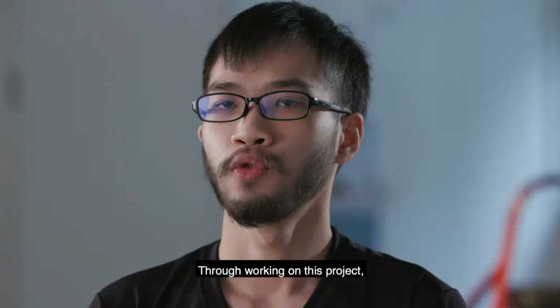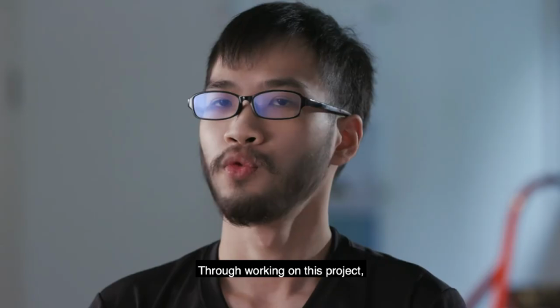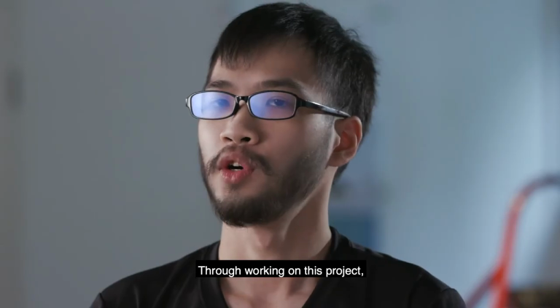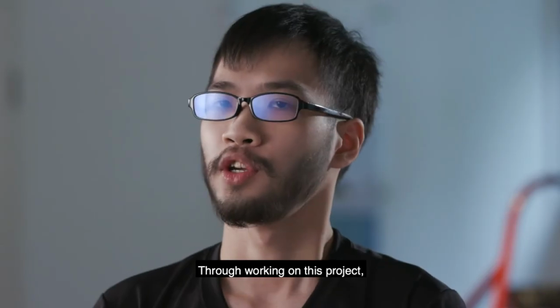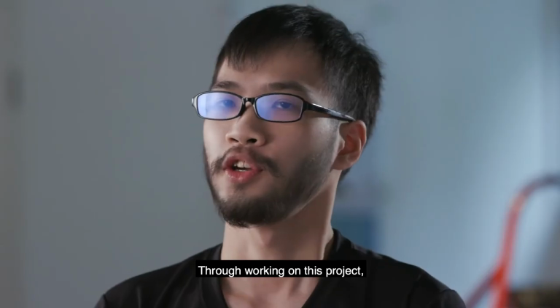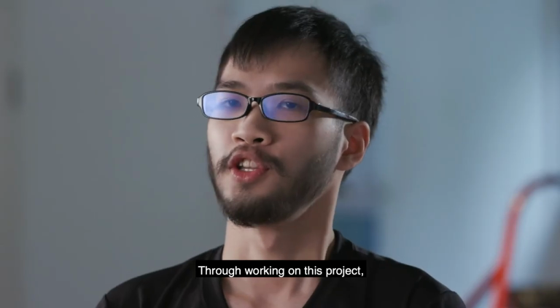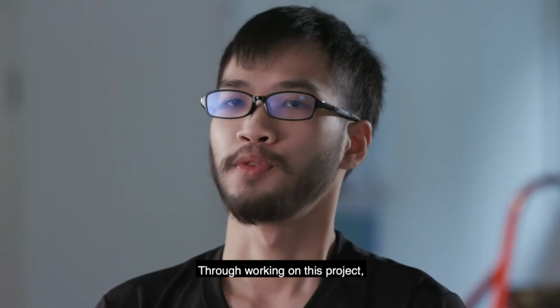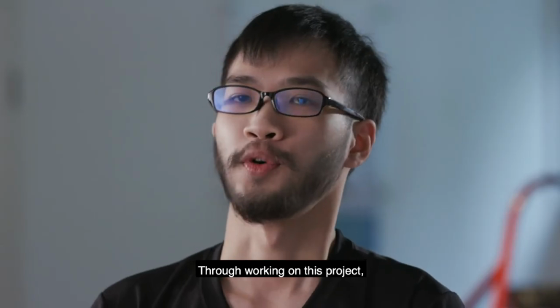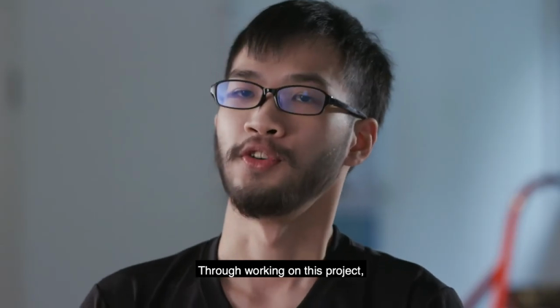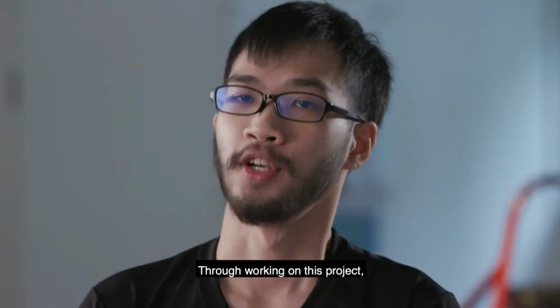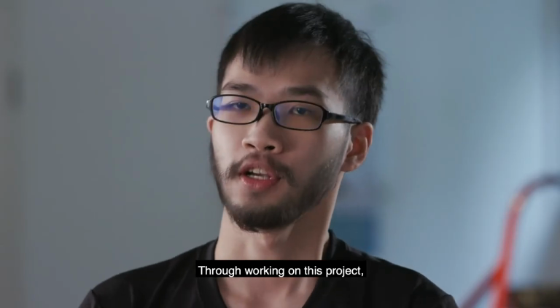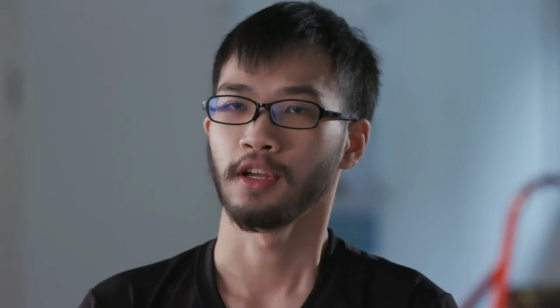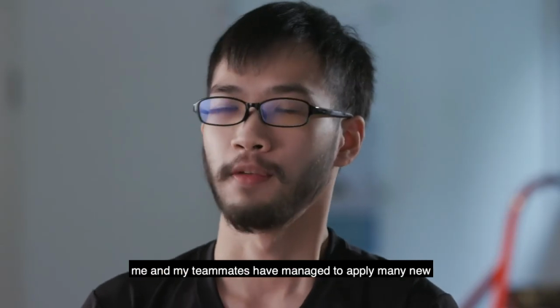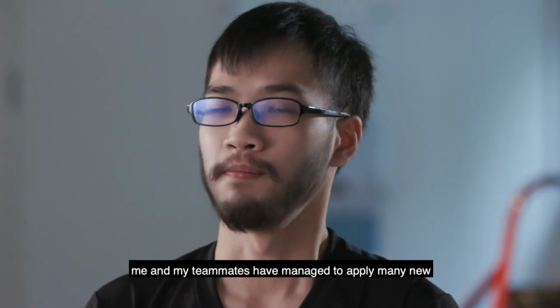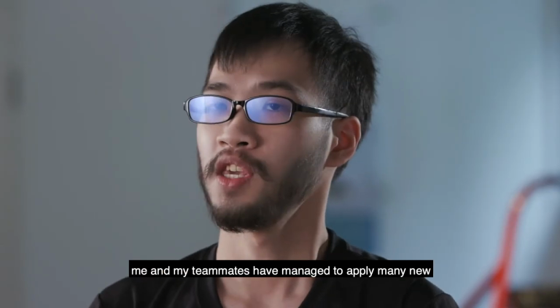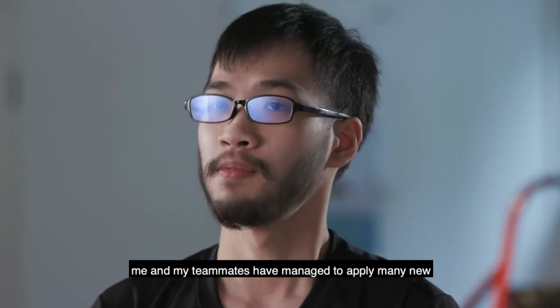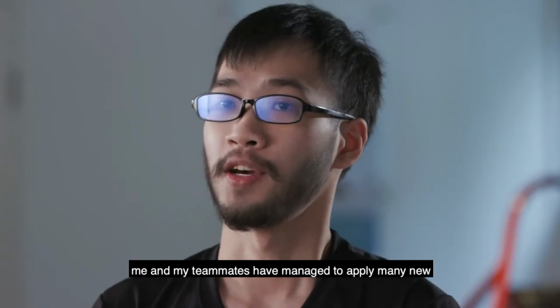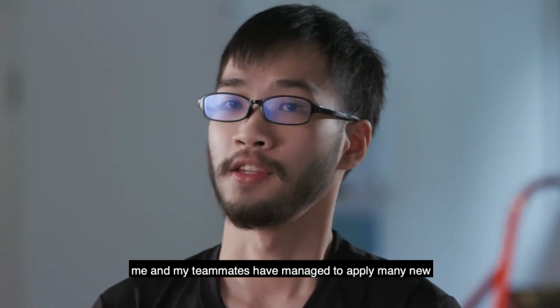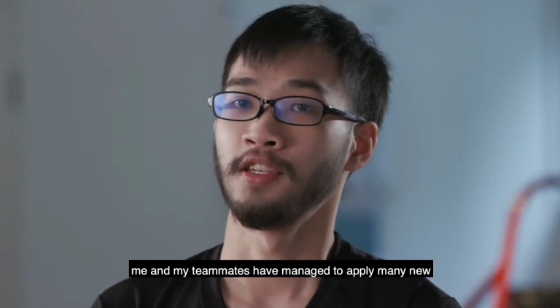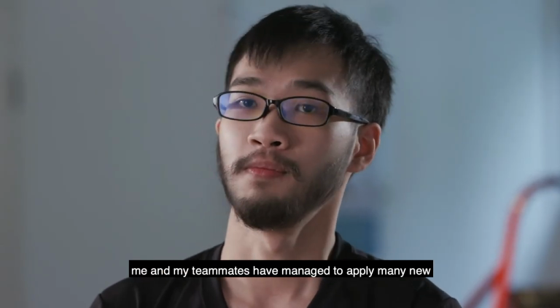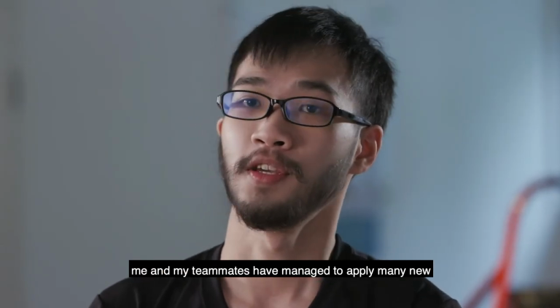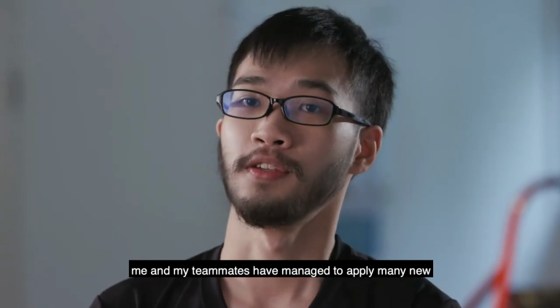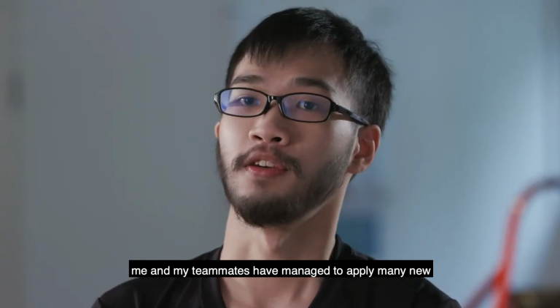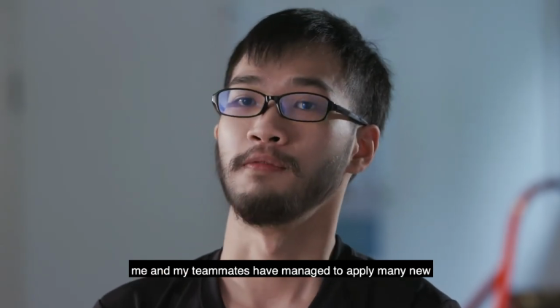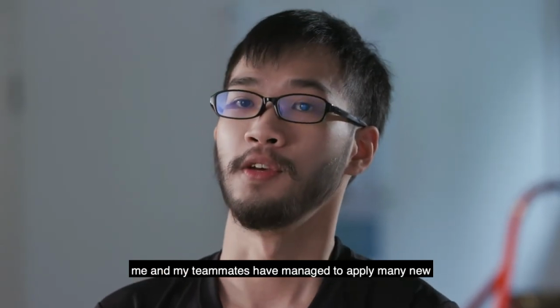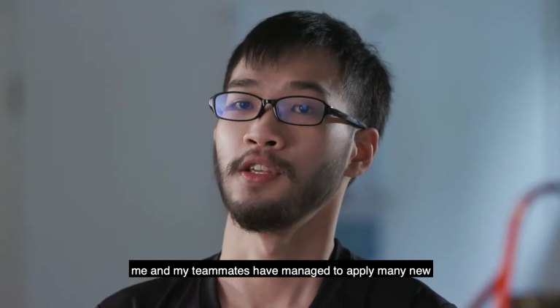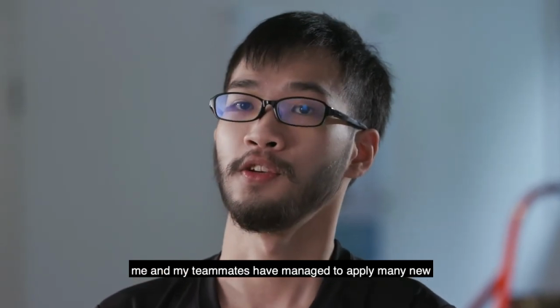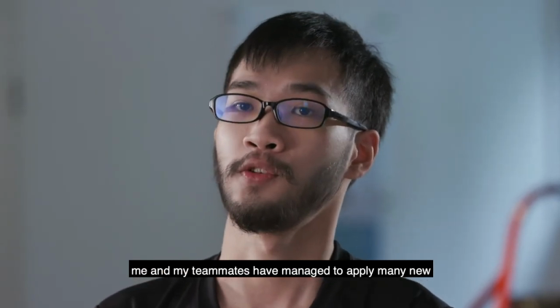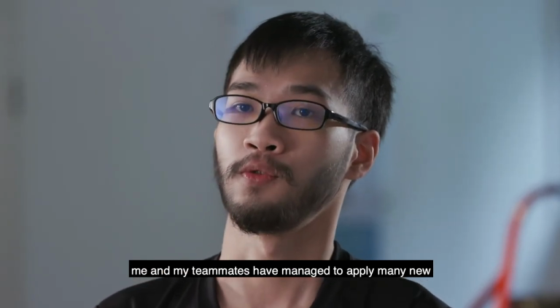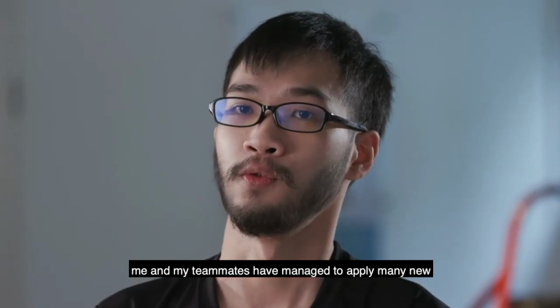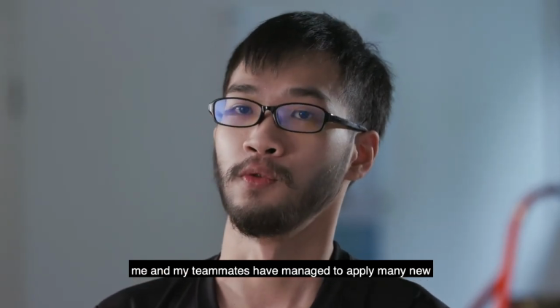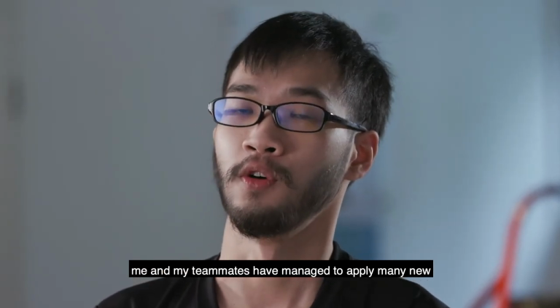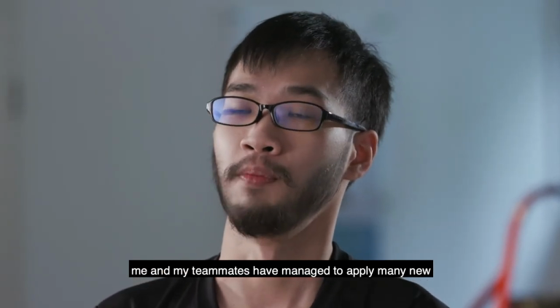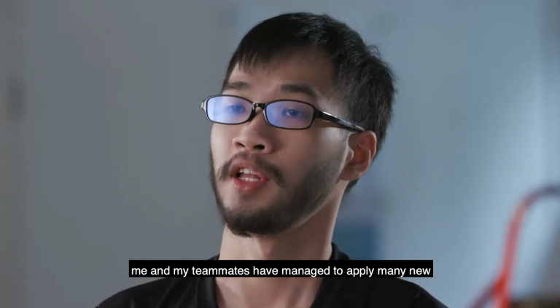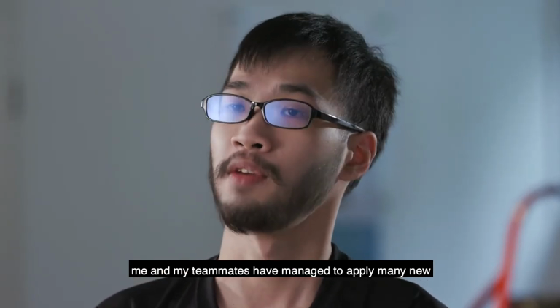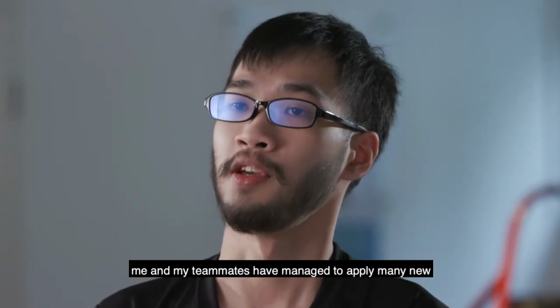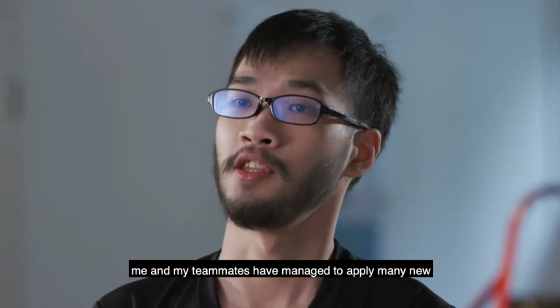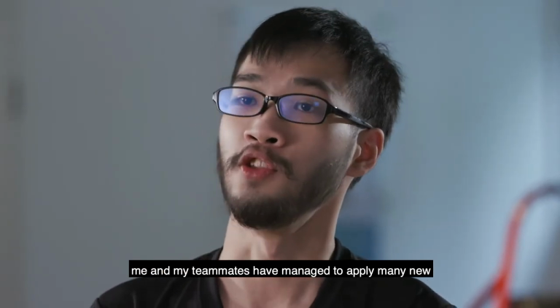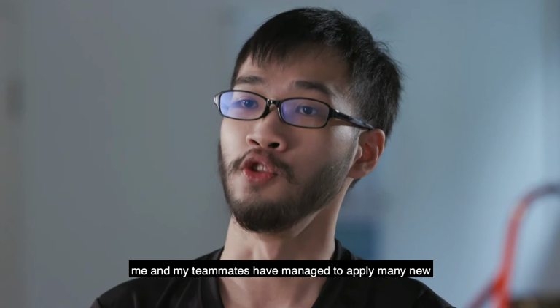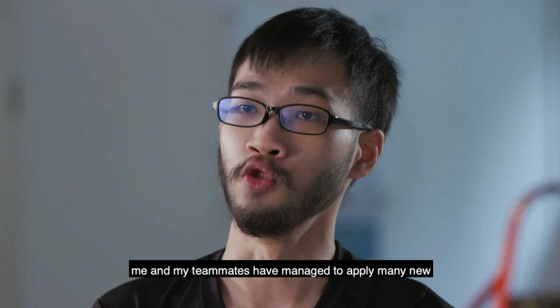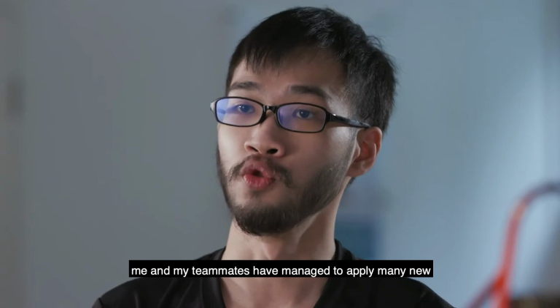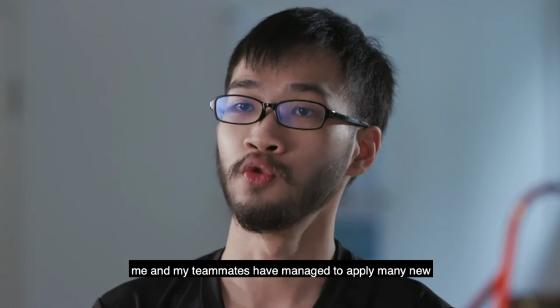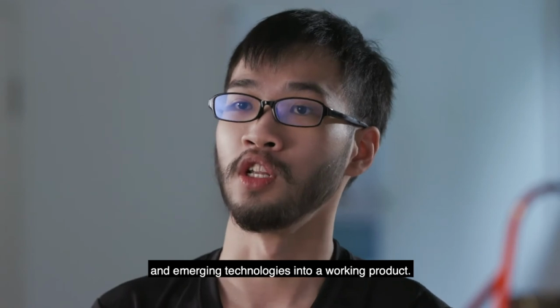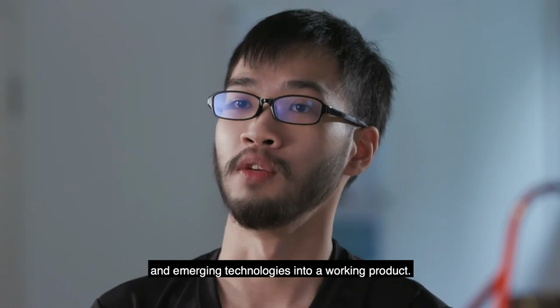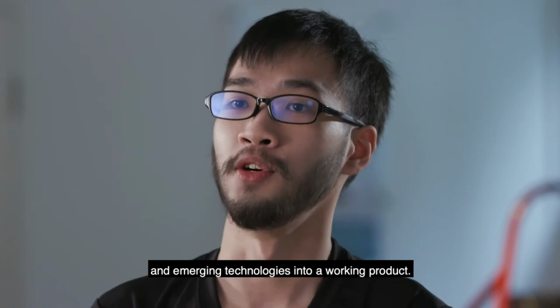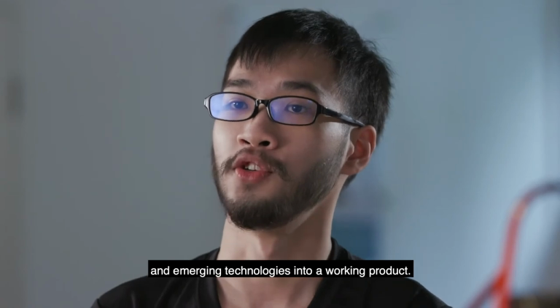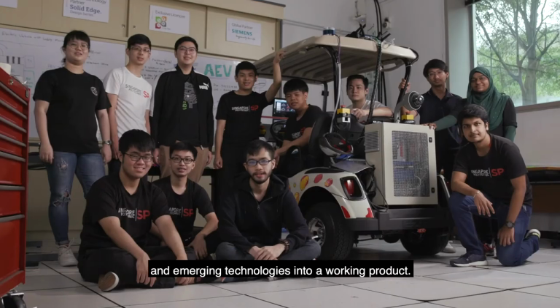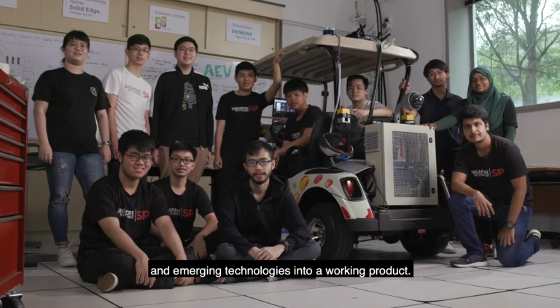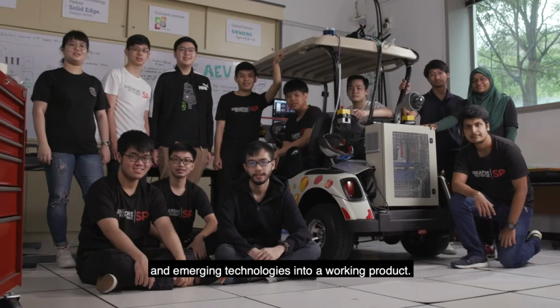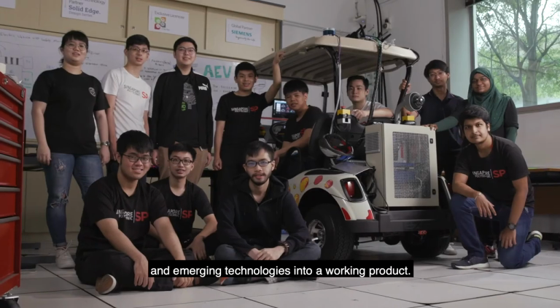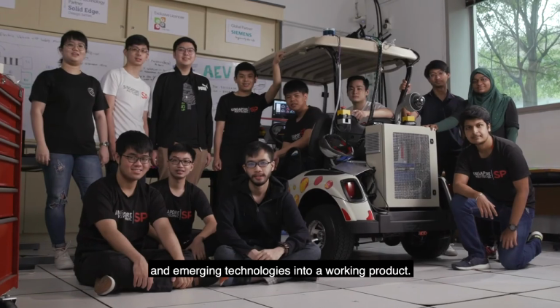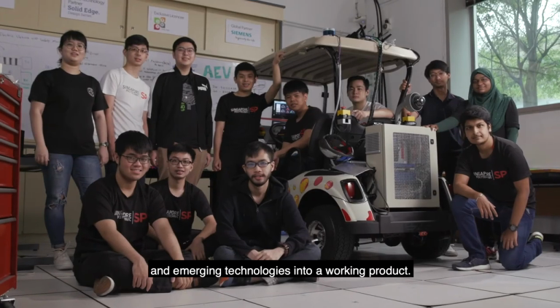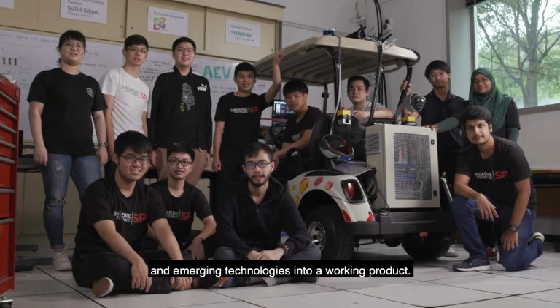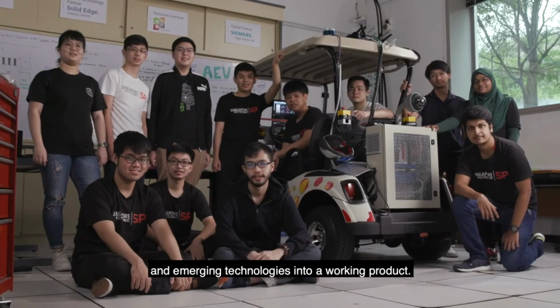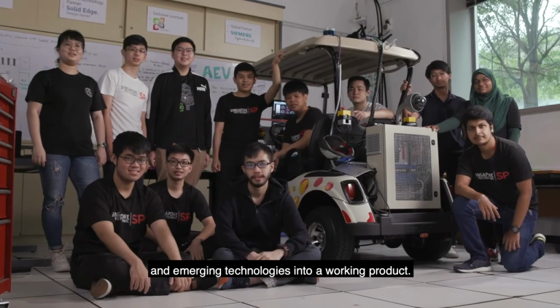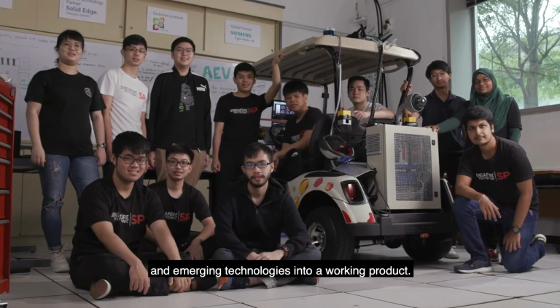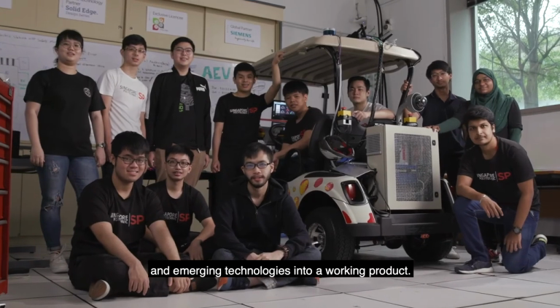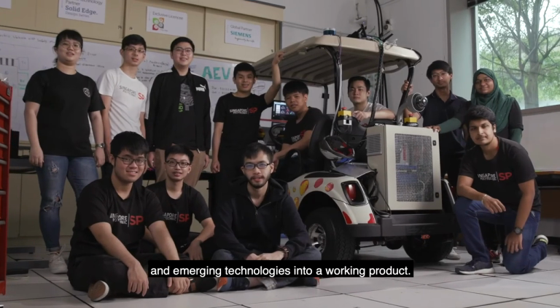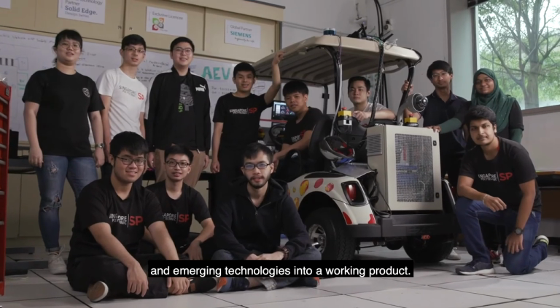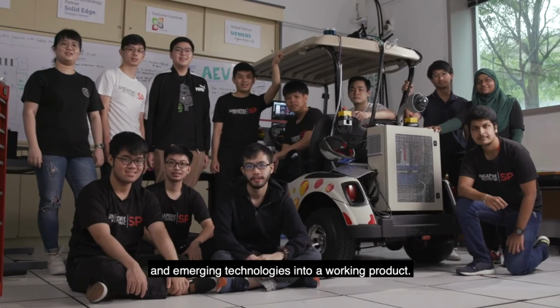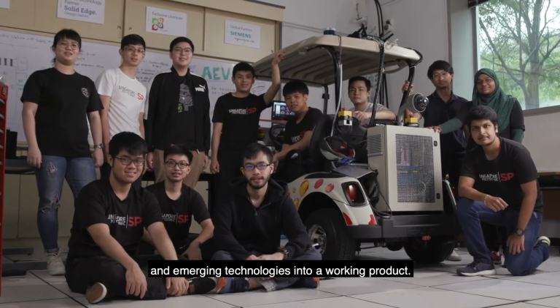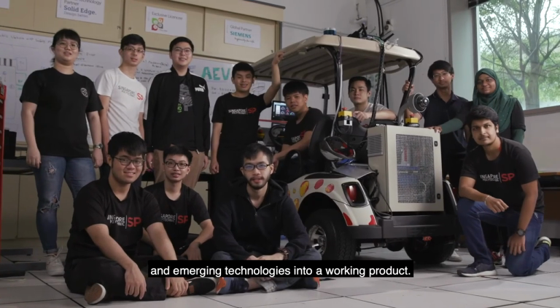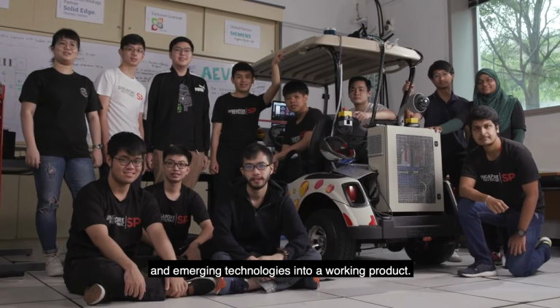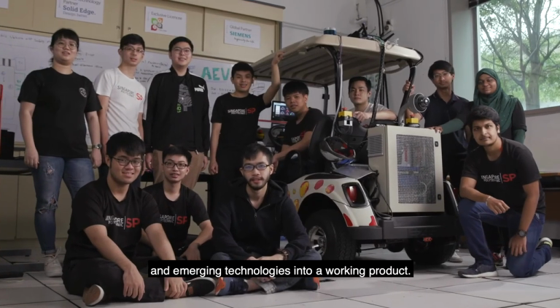Through working on this project, me and my teammates have managed to apply many new and emerging technologies into a working product.